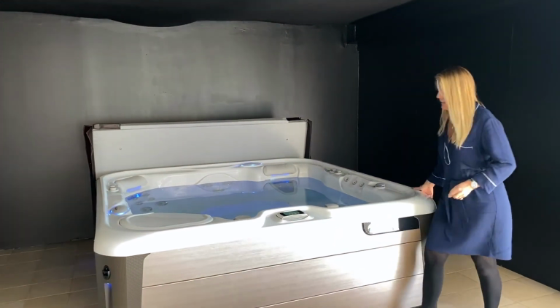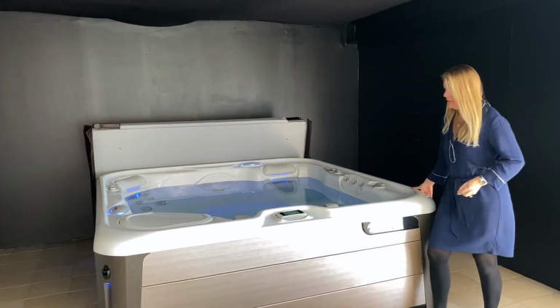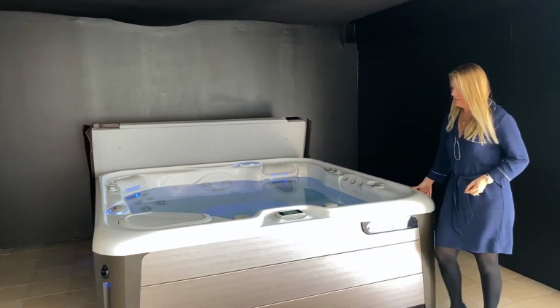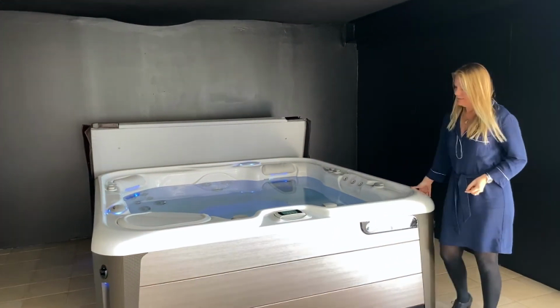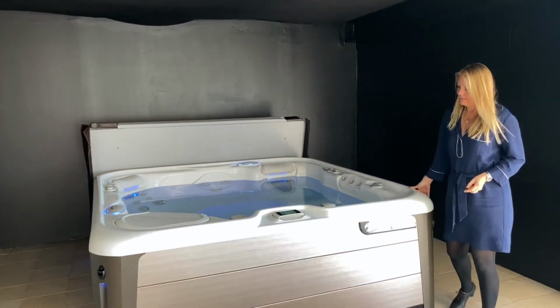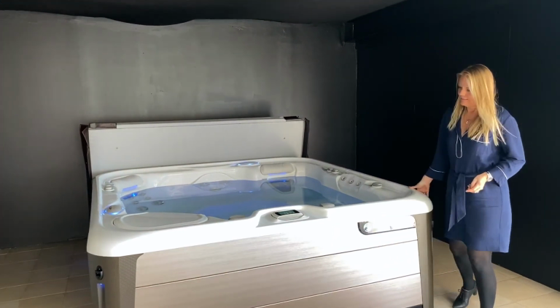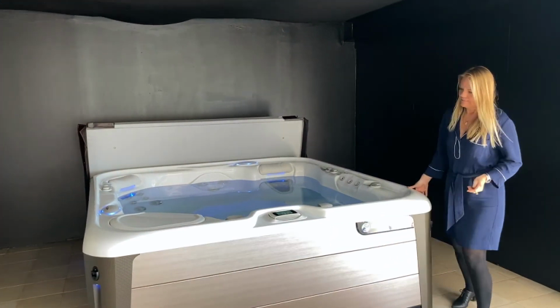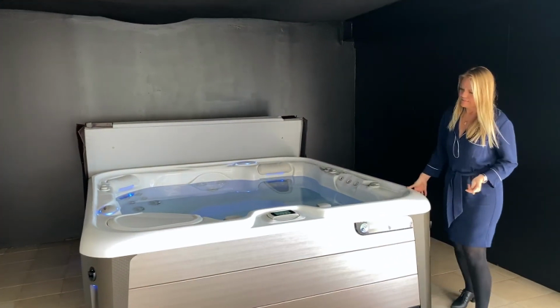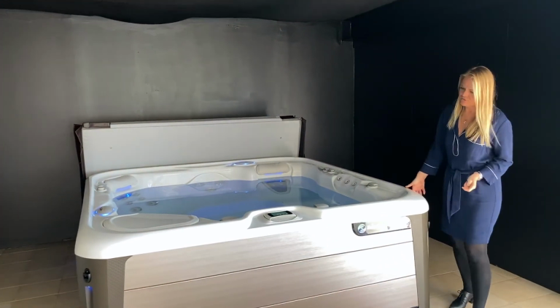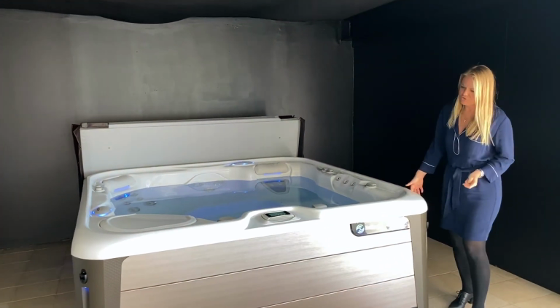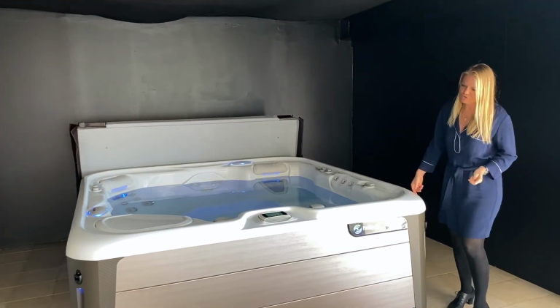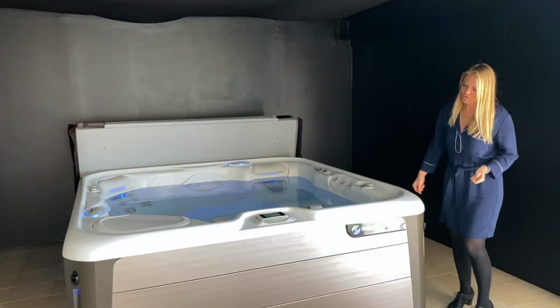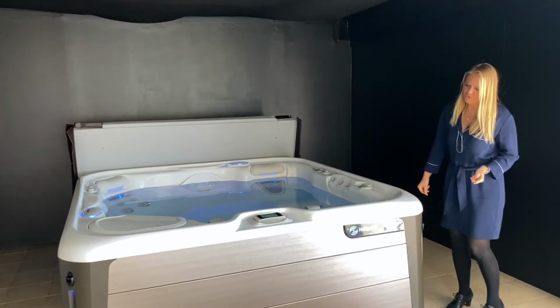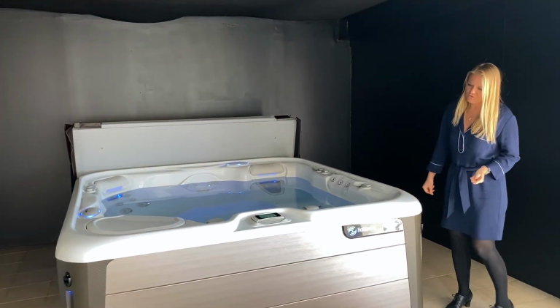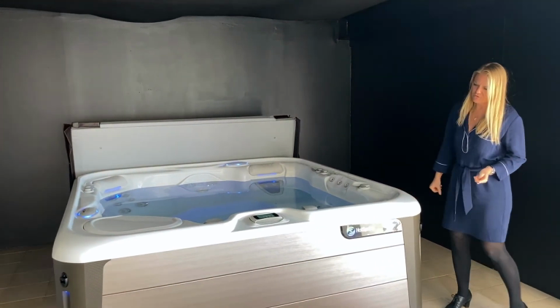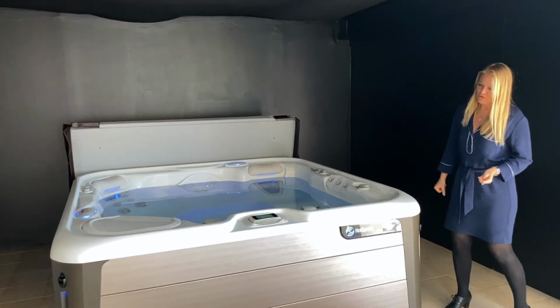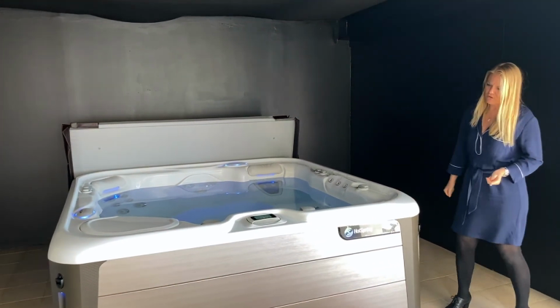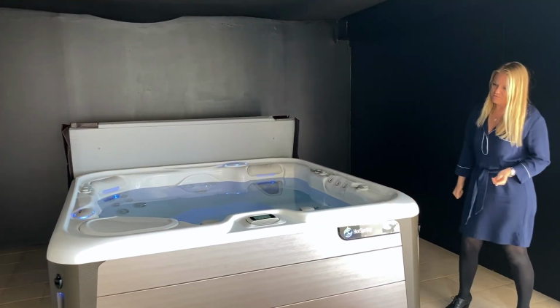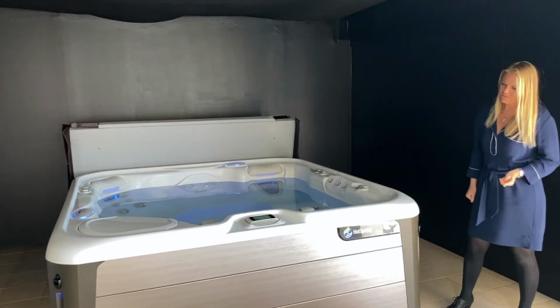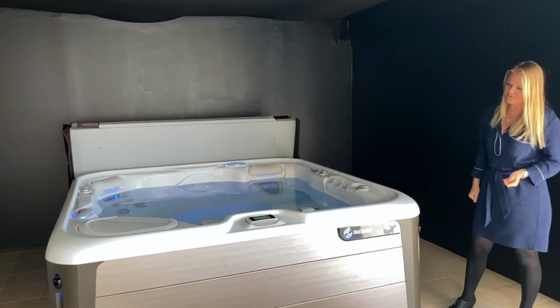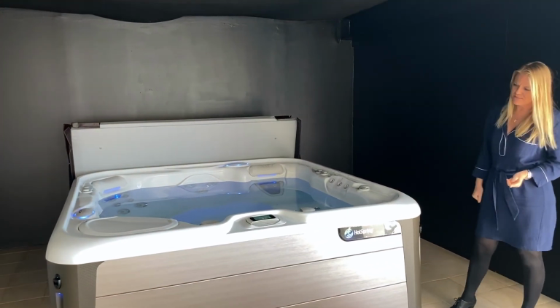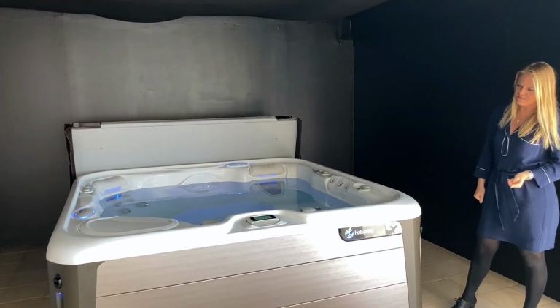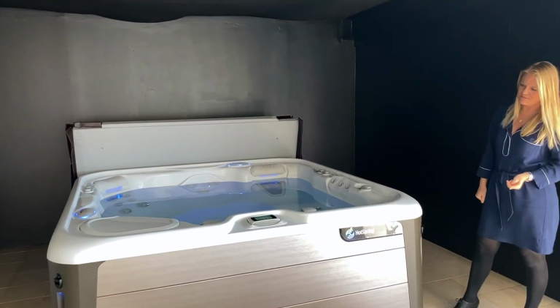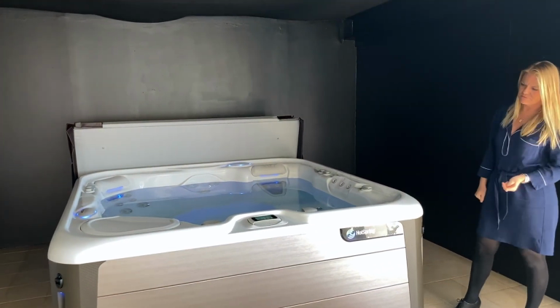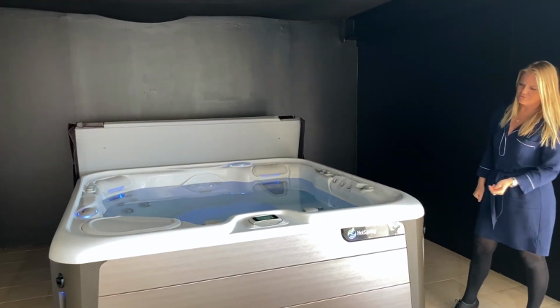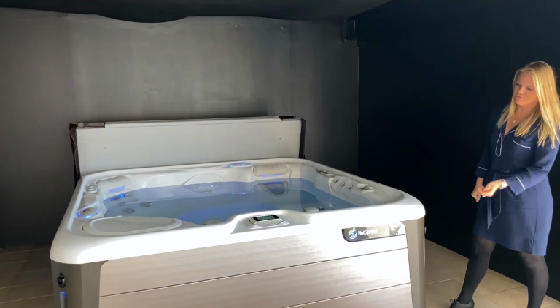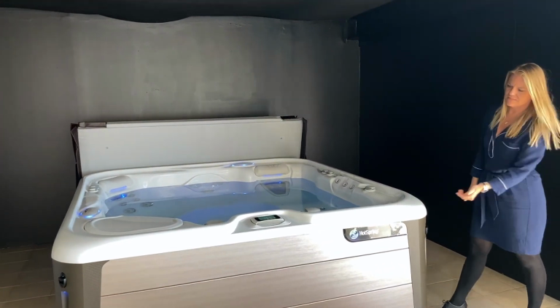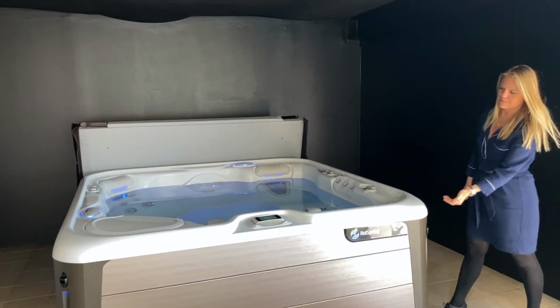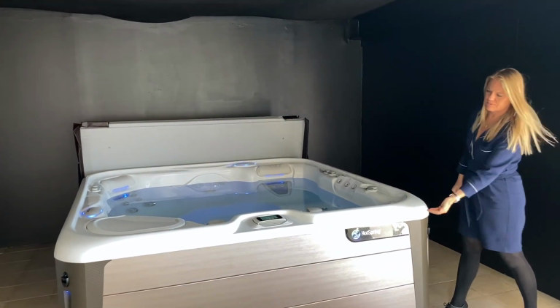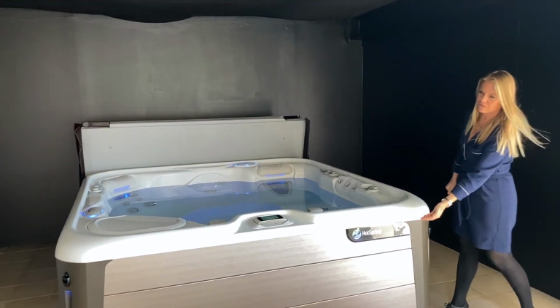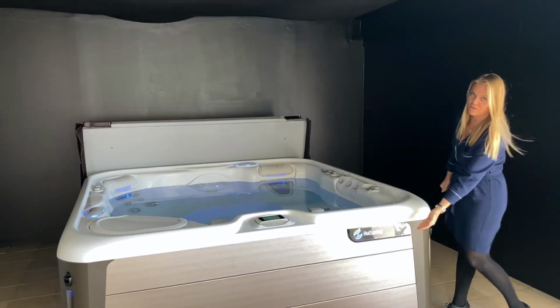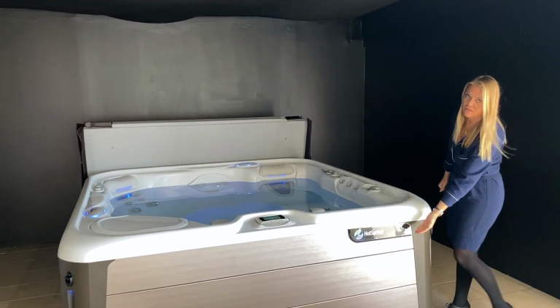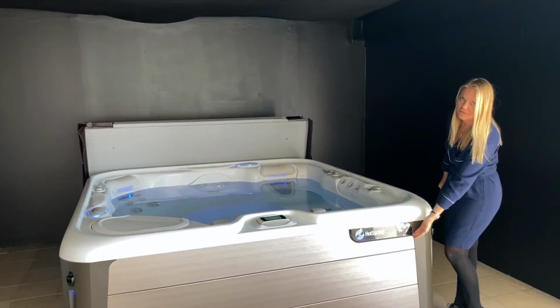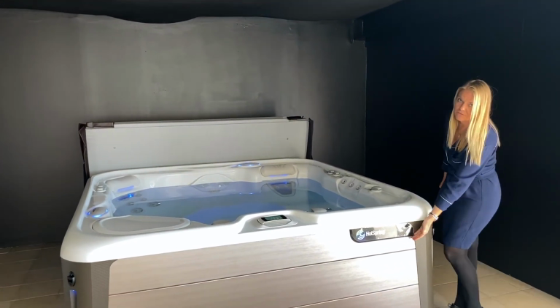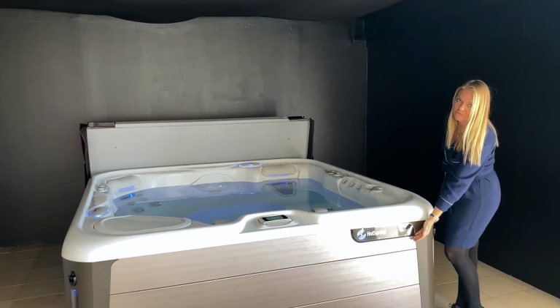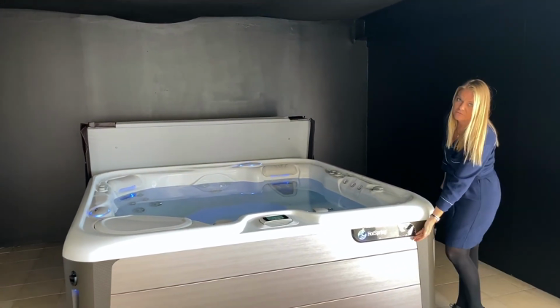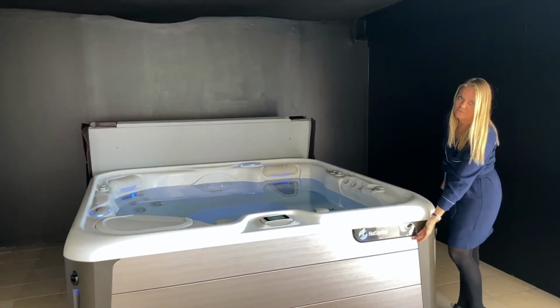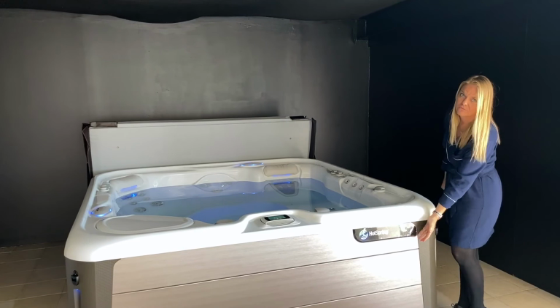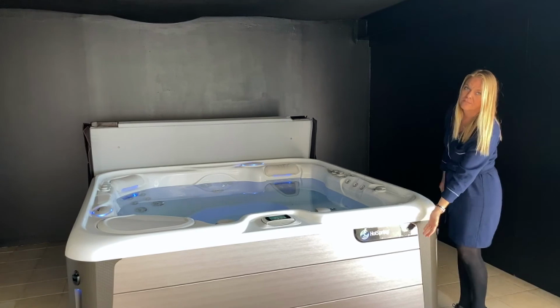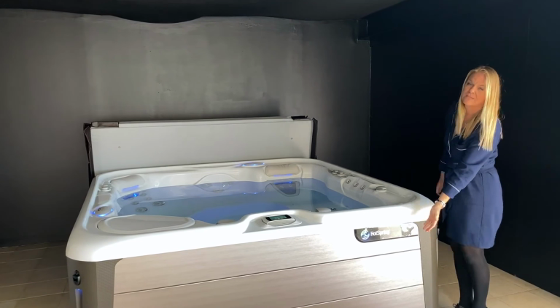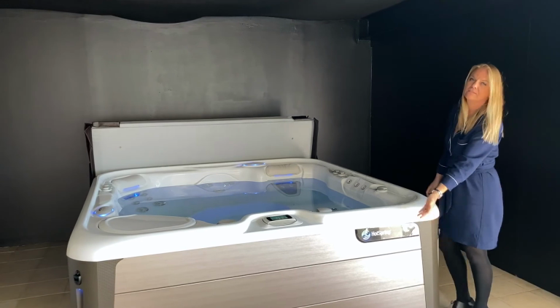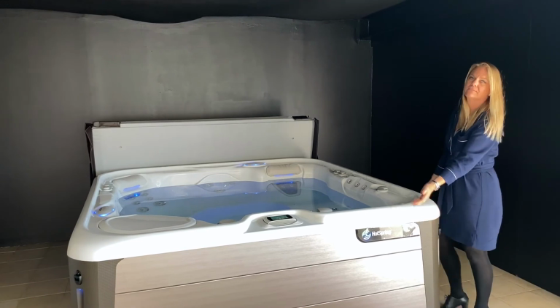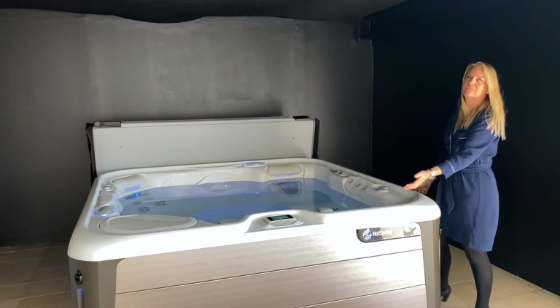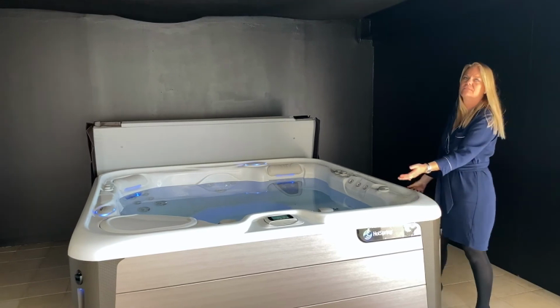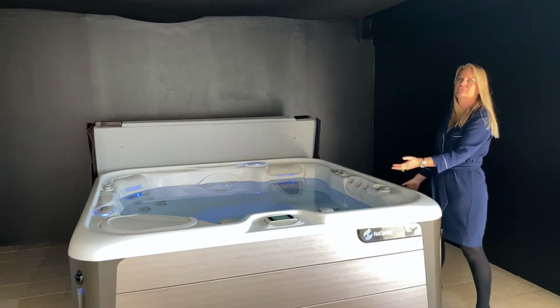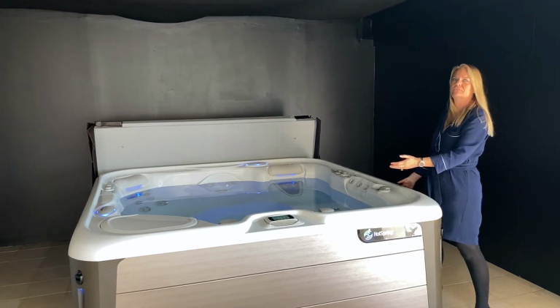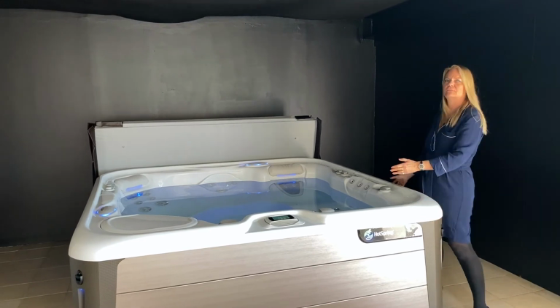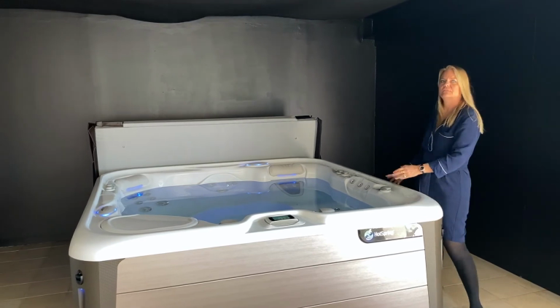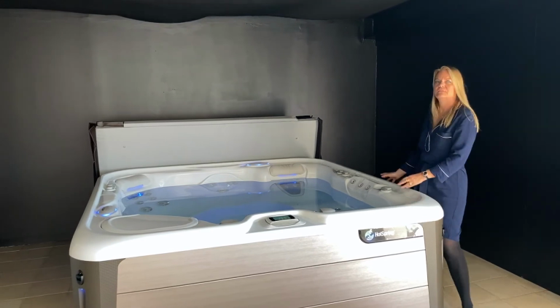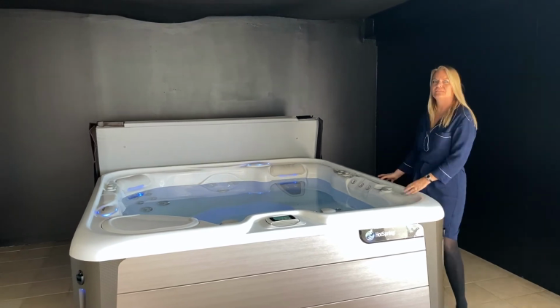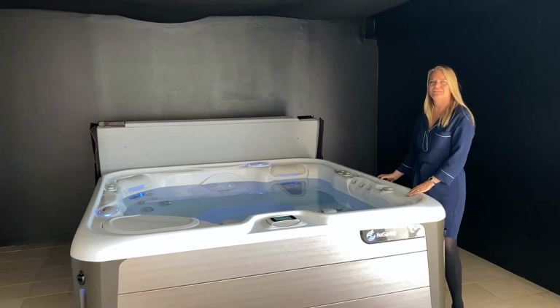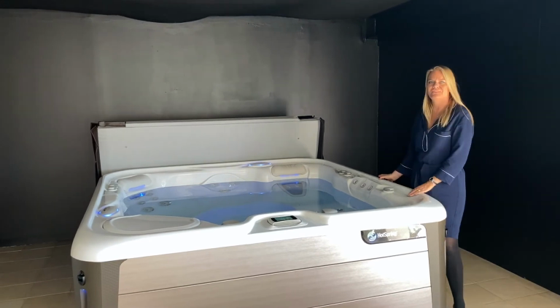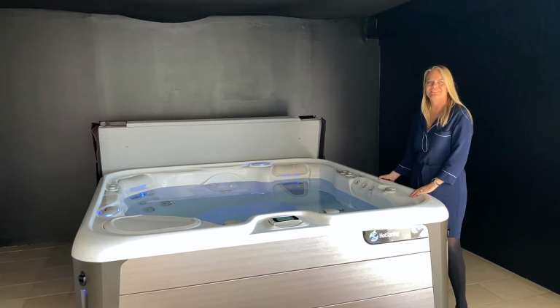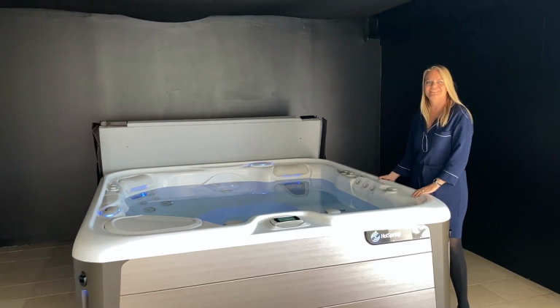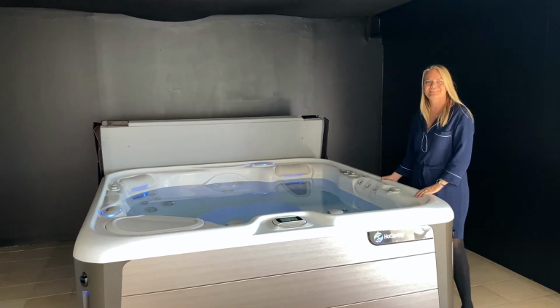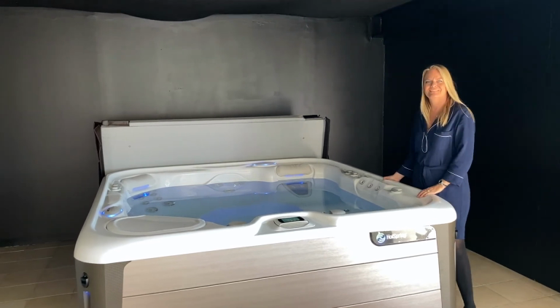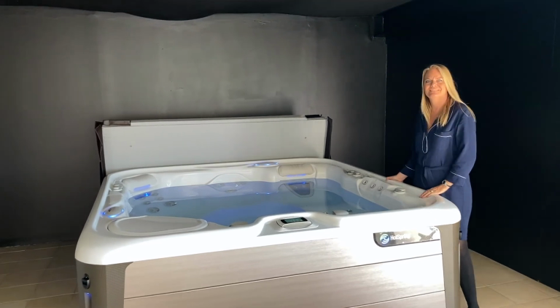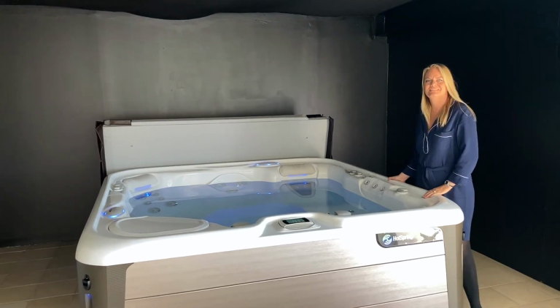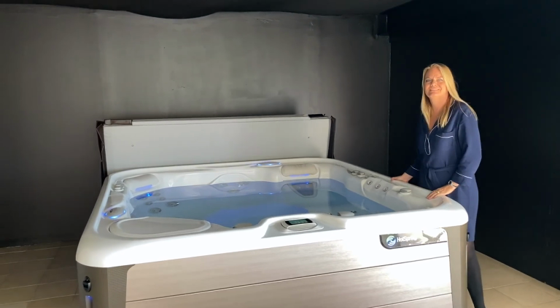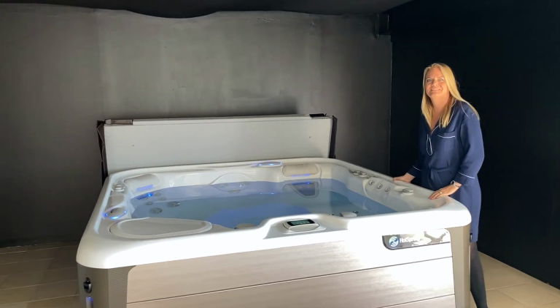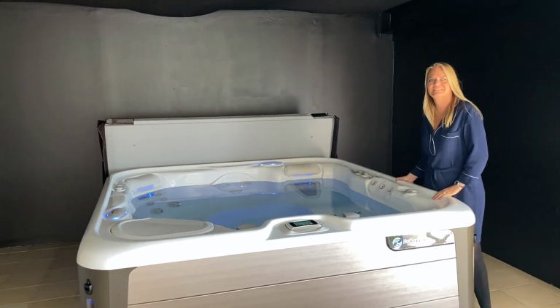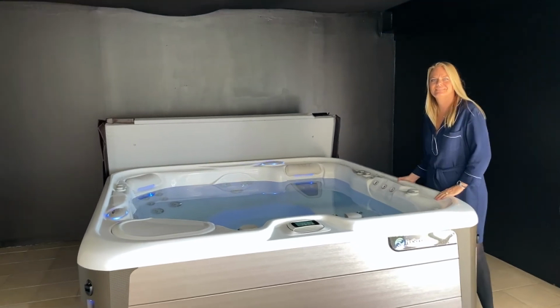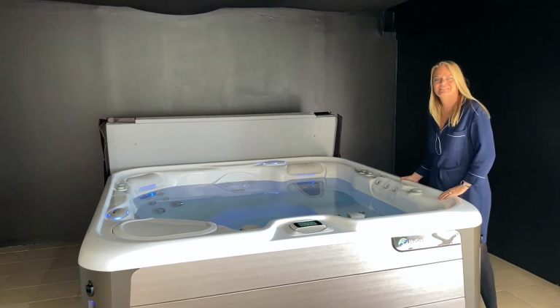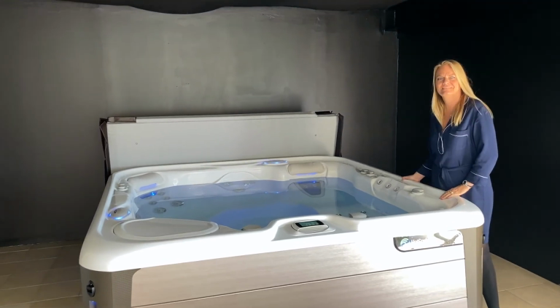There's a choice of six different cabinet colors and six different shell colors.